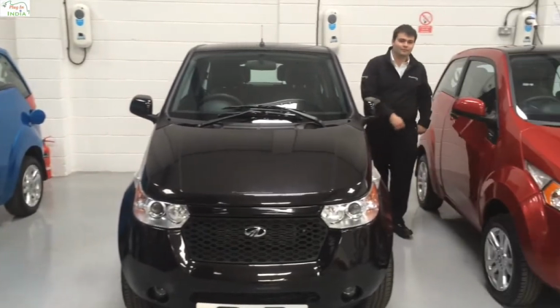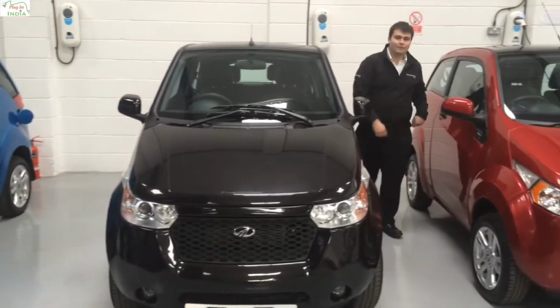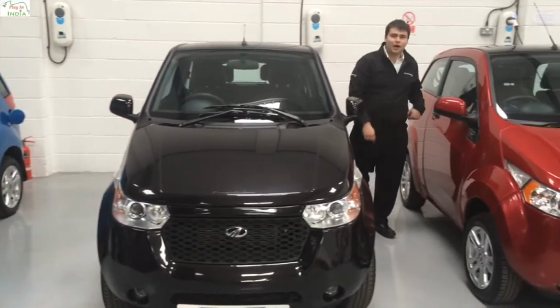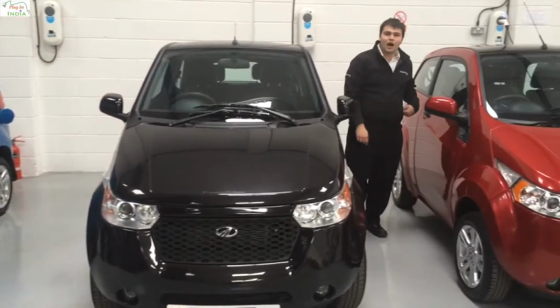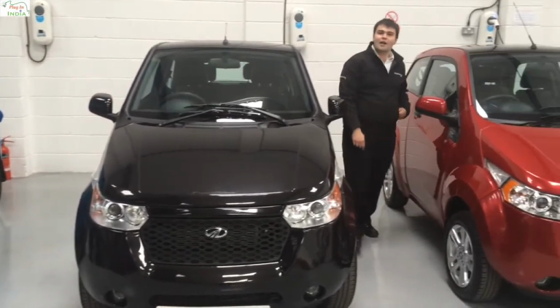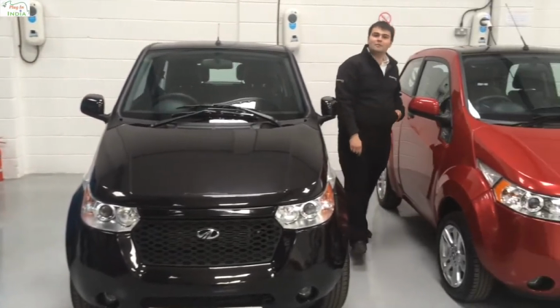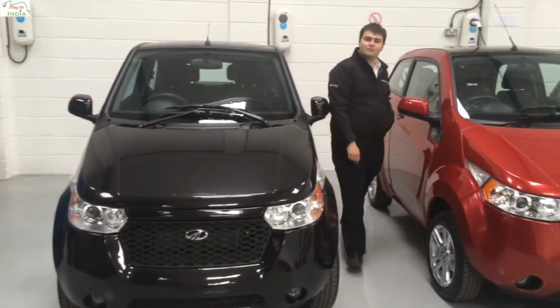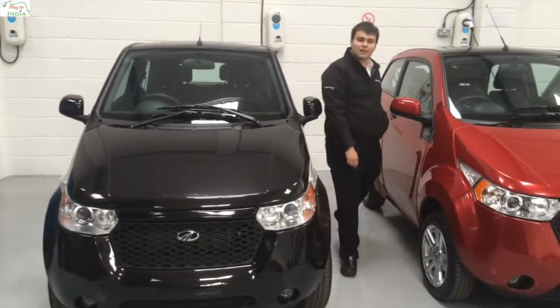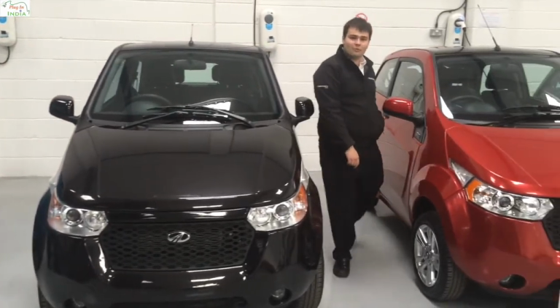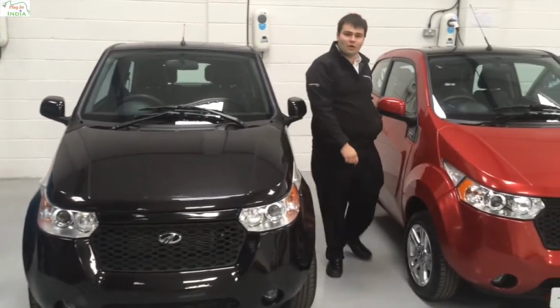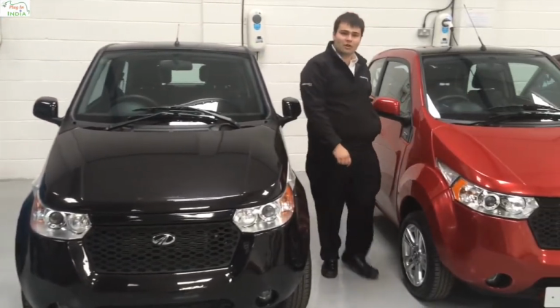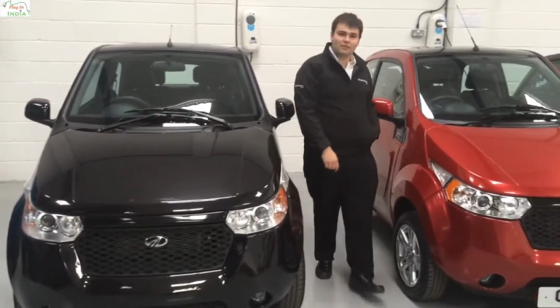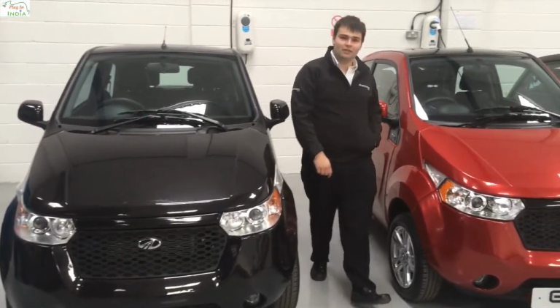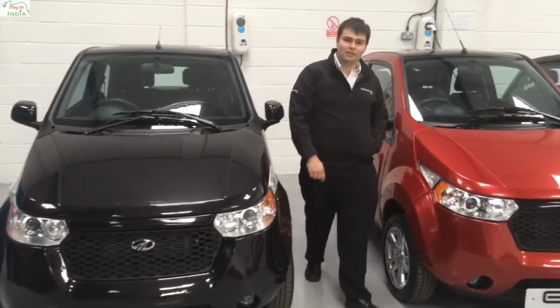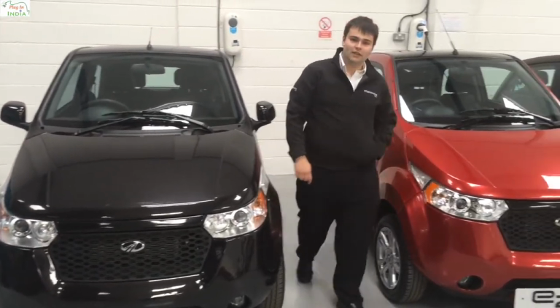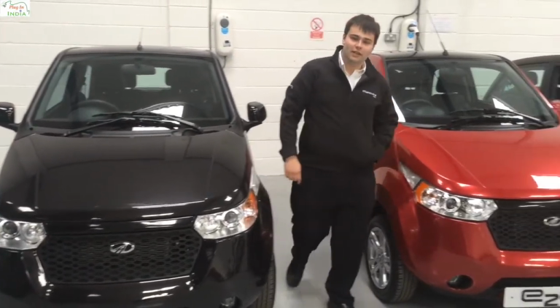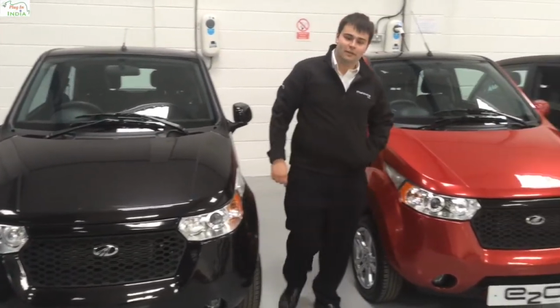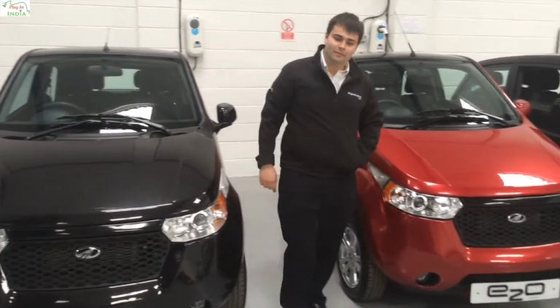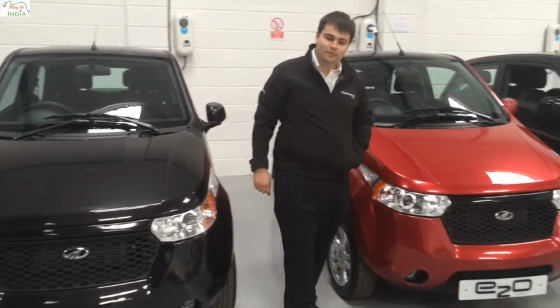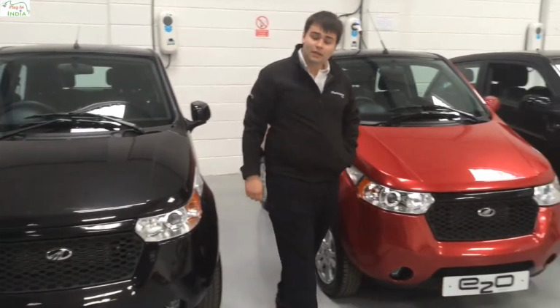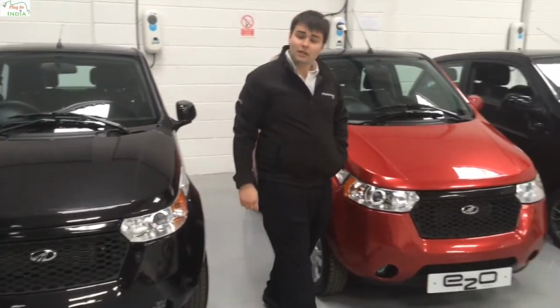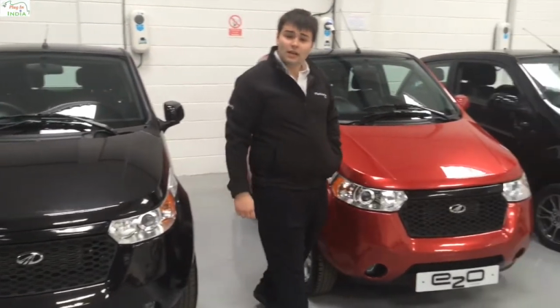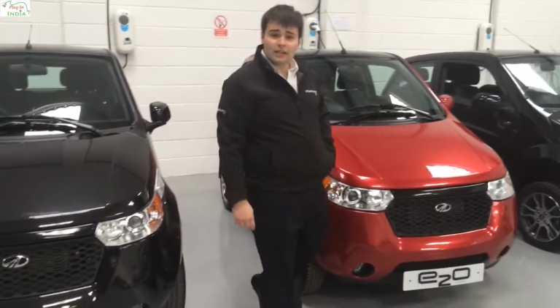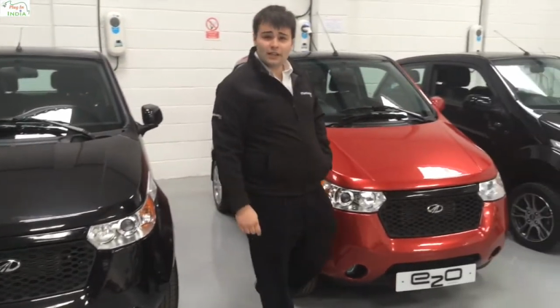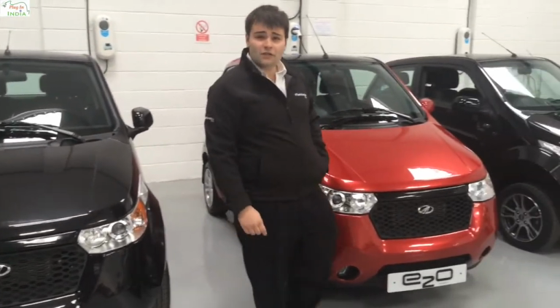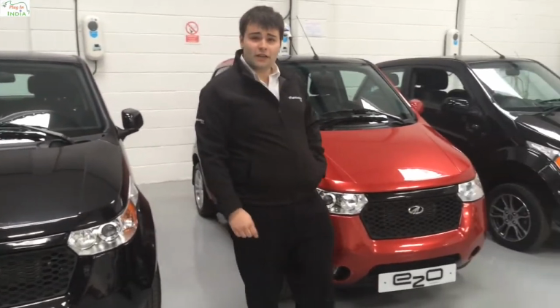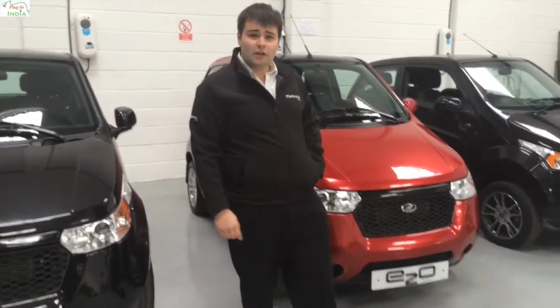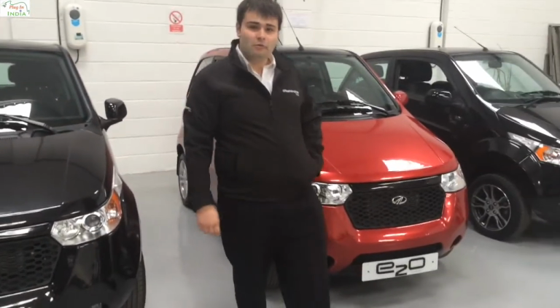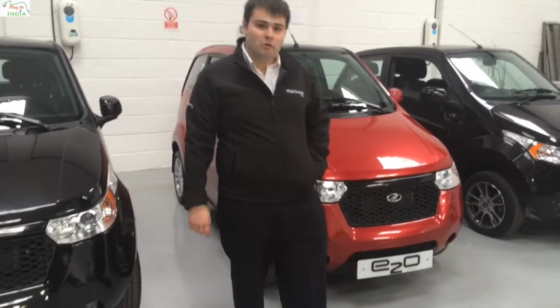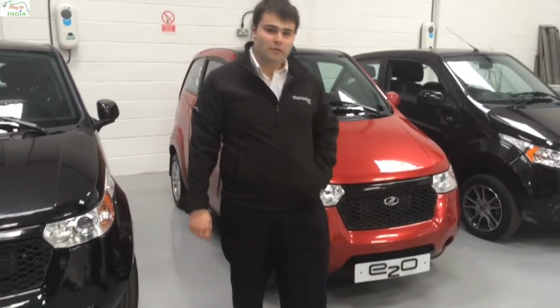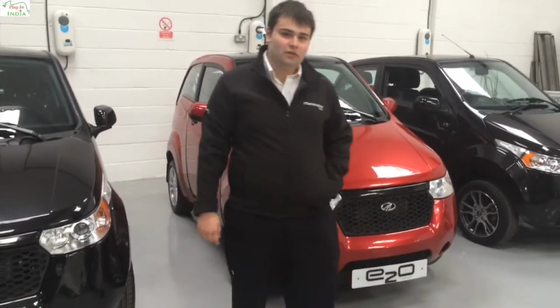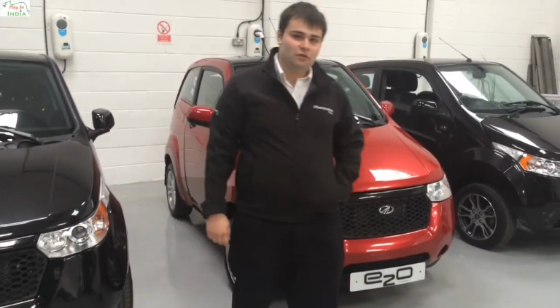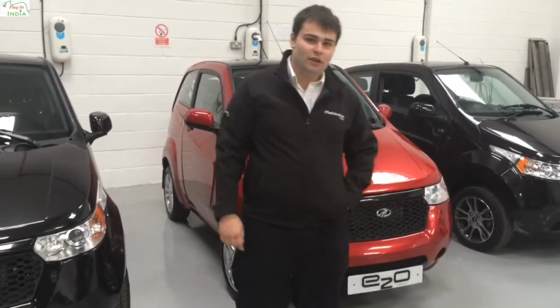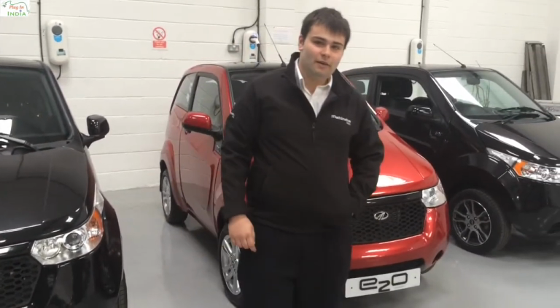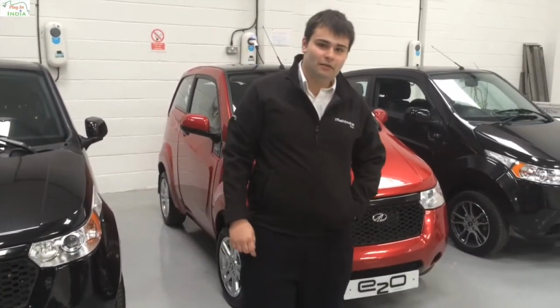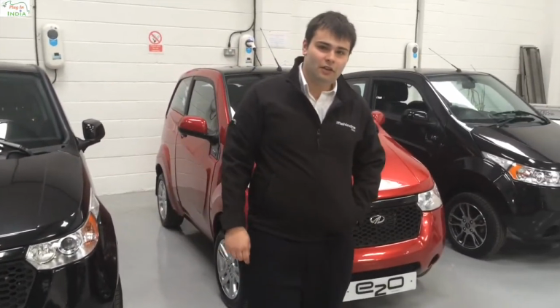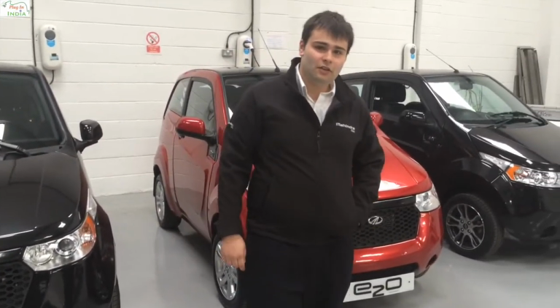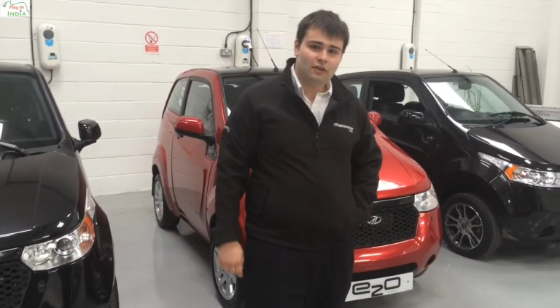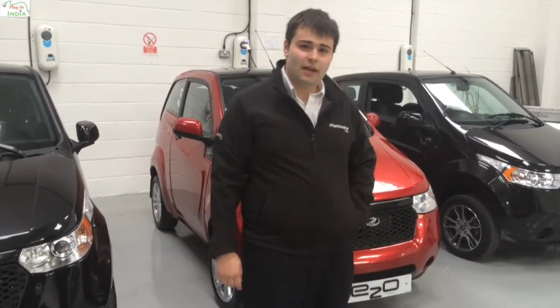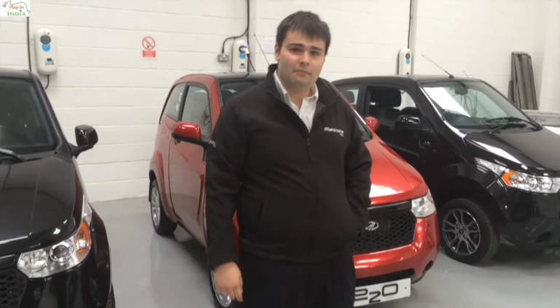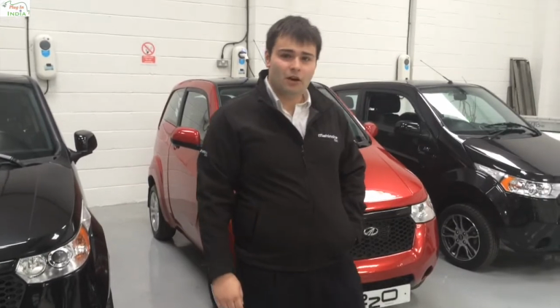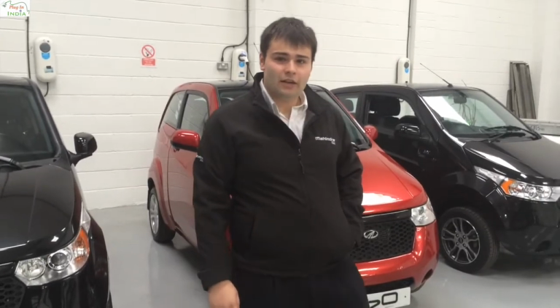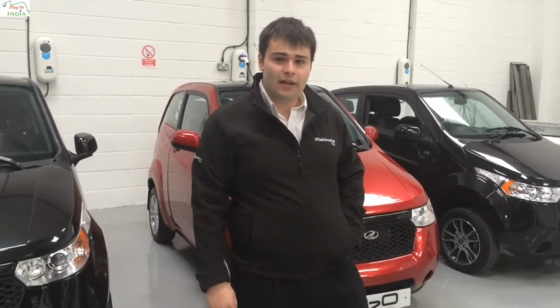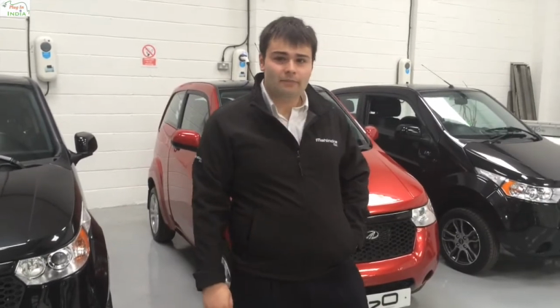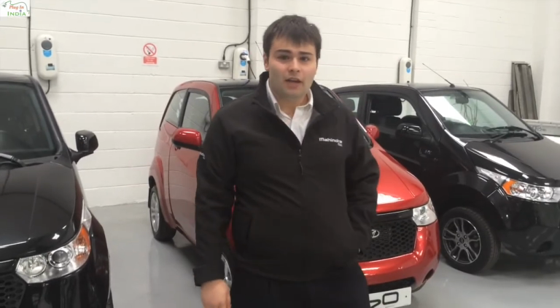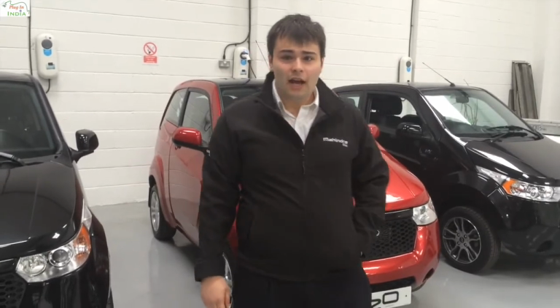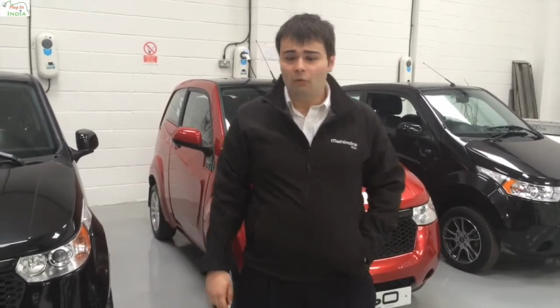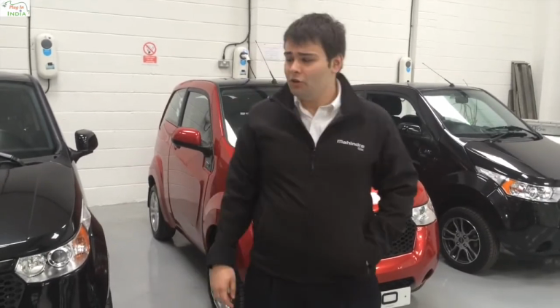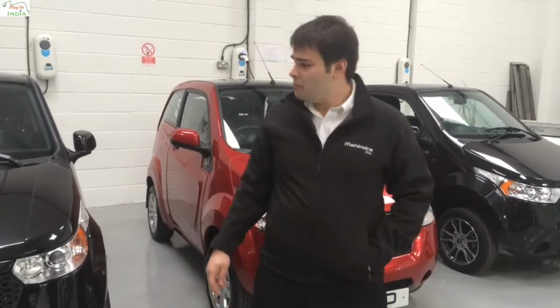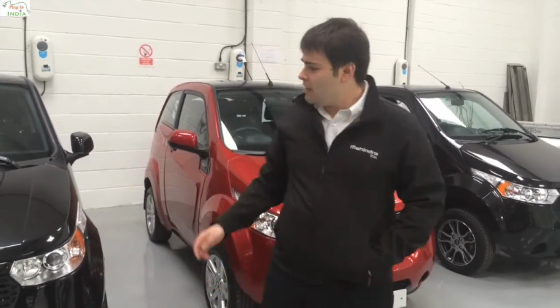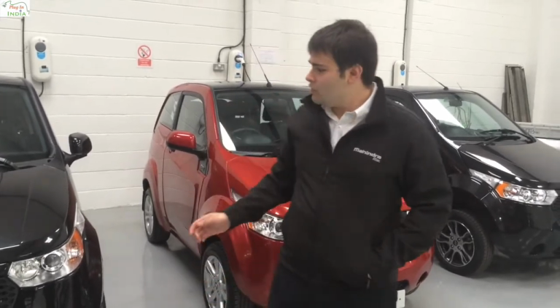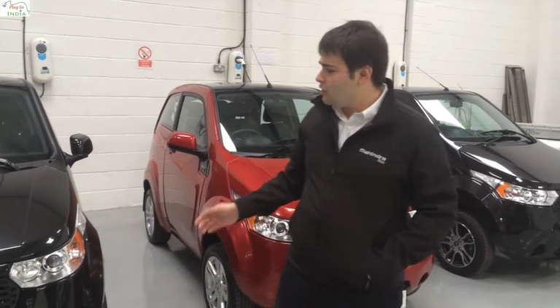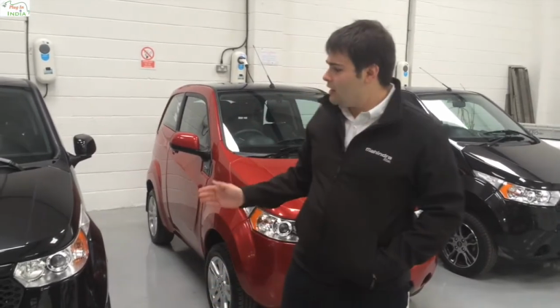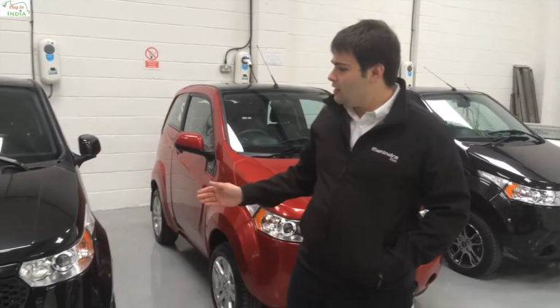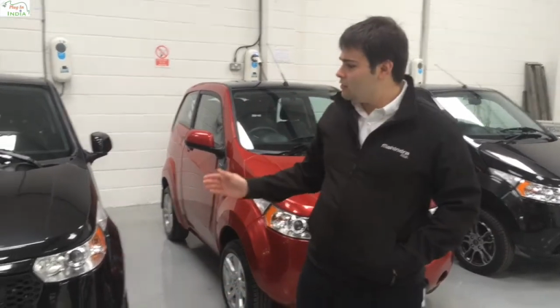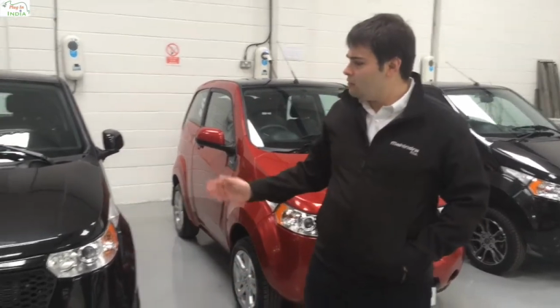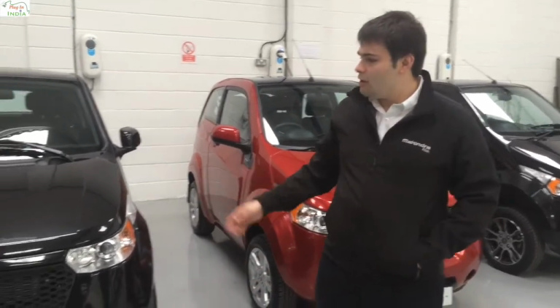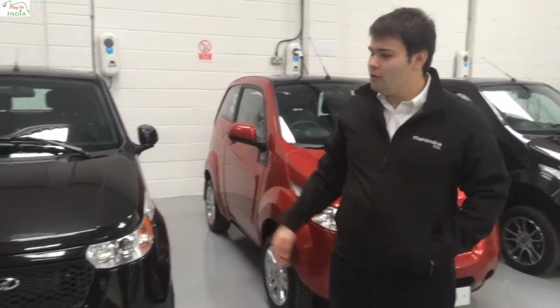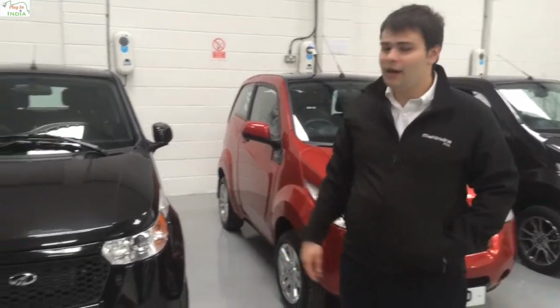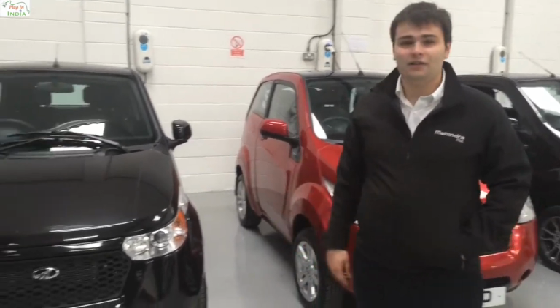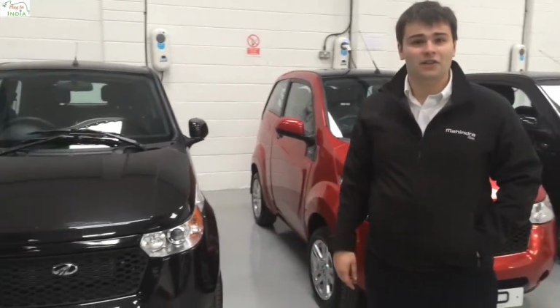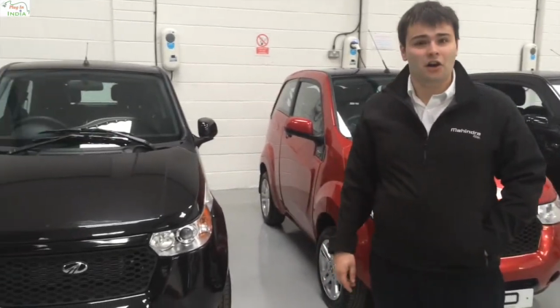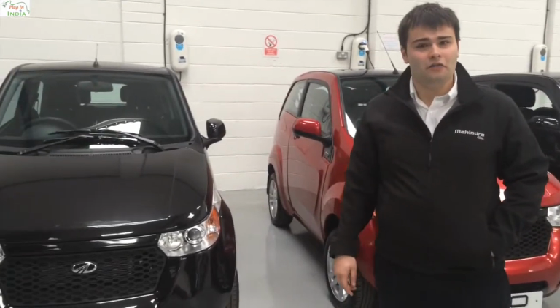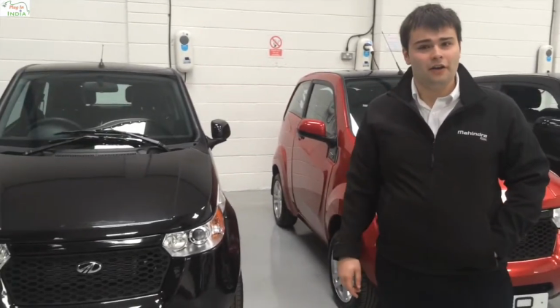Hi and welcome to this video. In this video we will be talking about the UK market and what the Mahindra E2O has to offer.